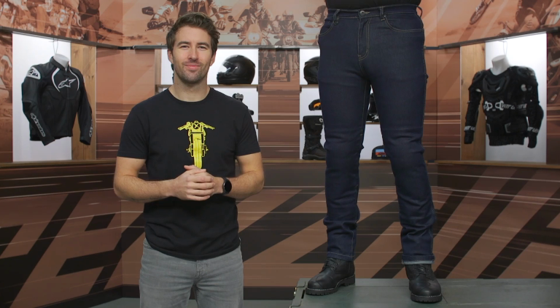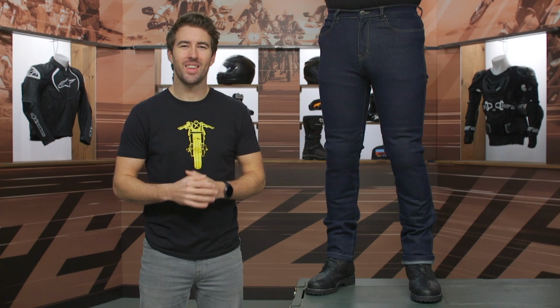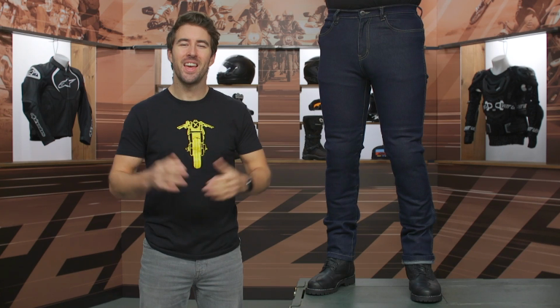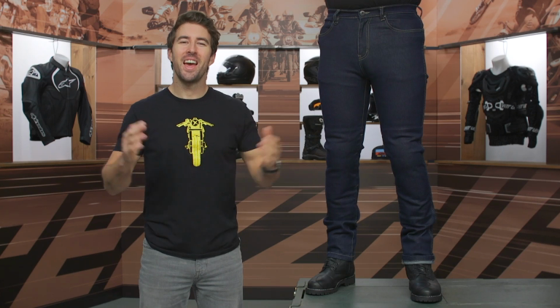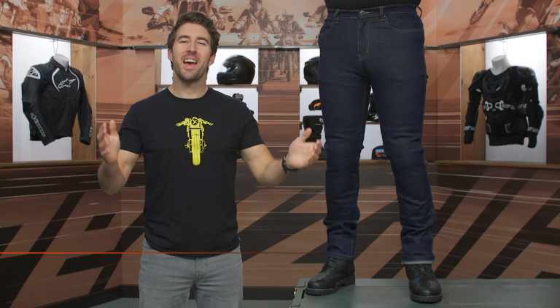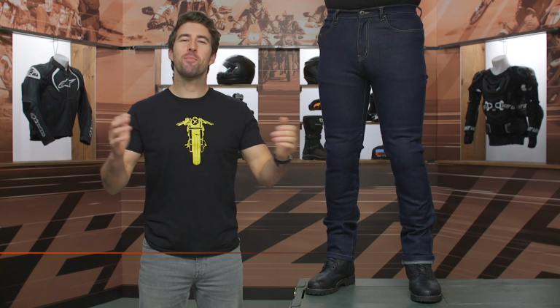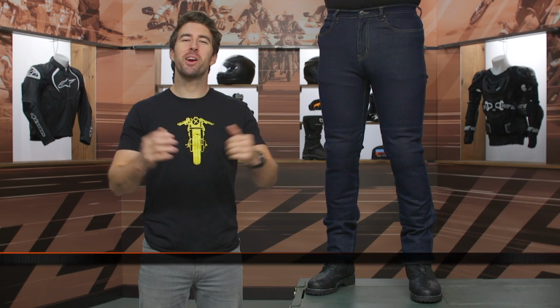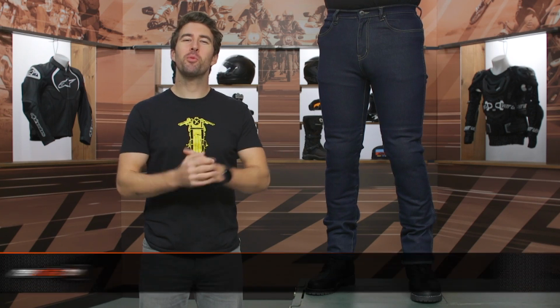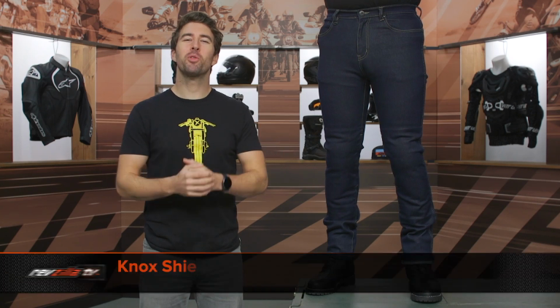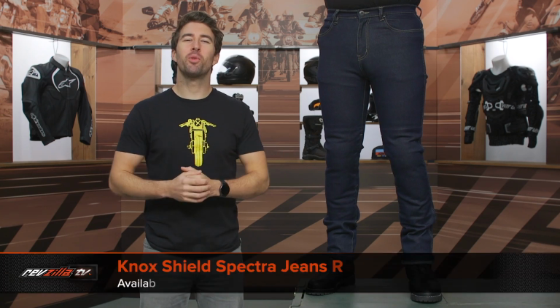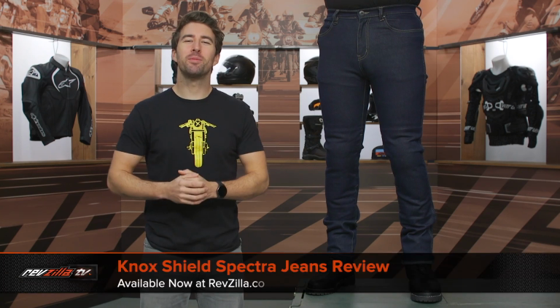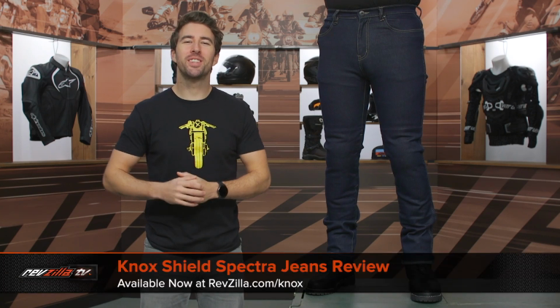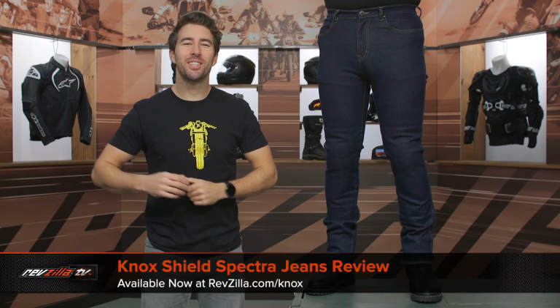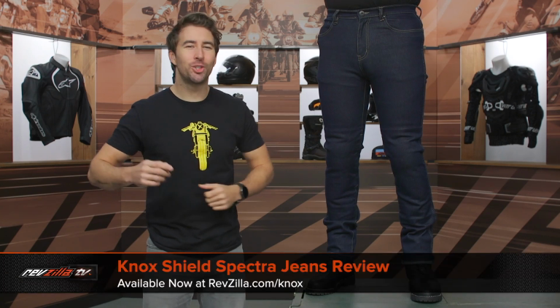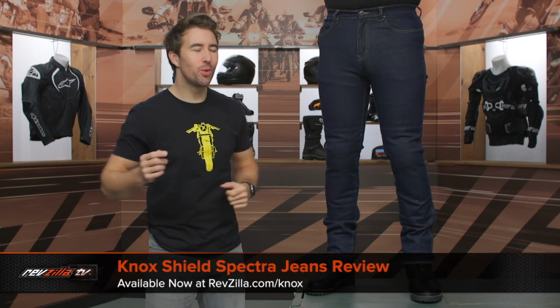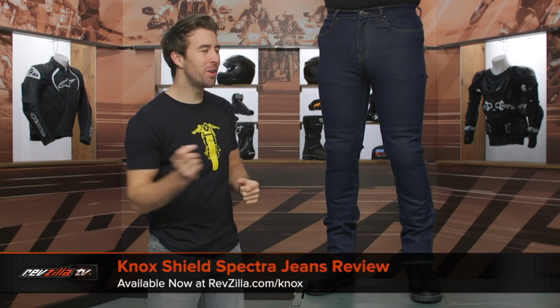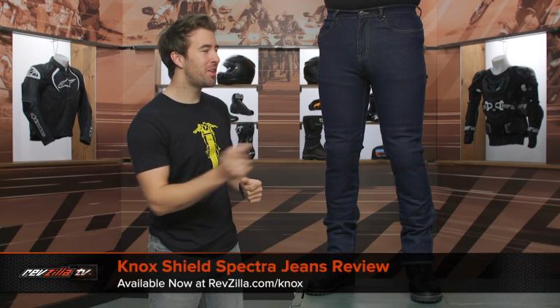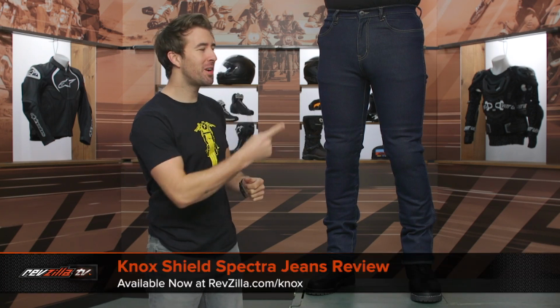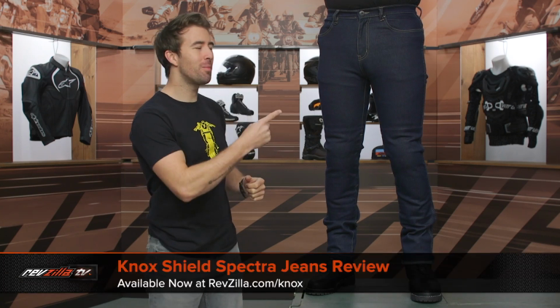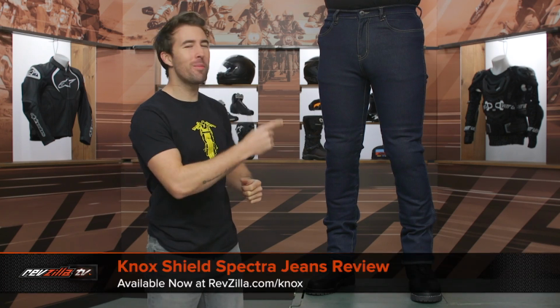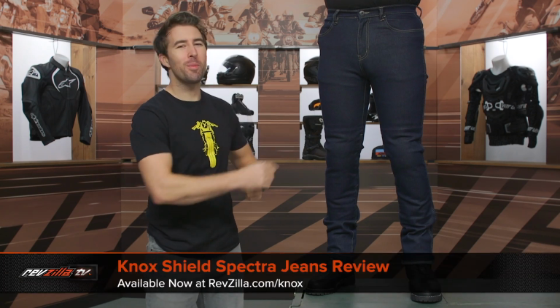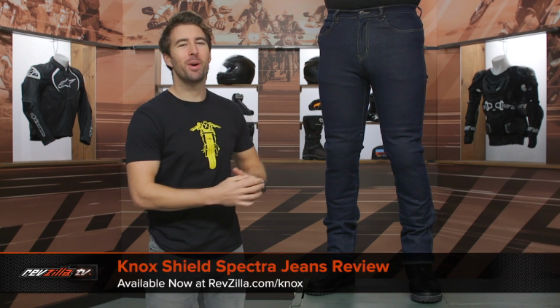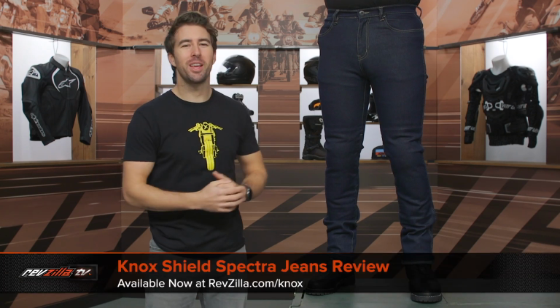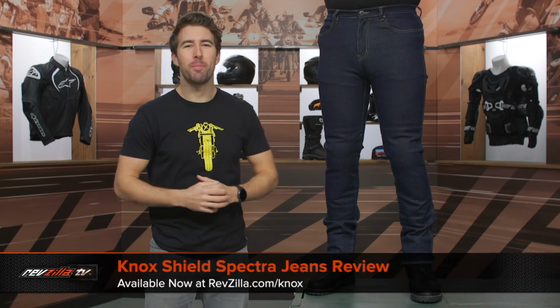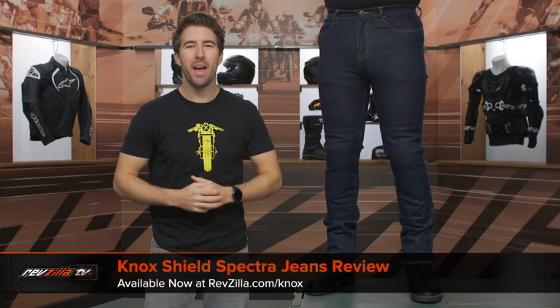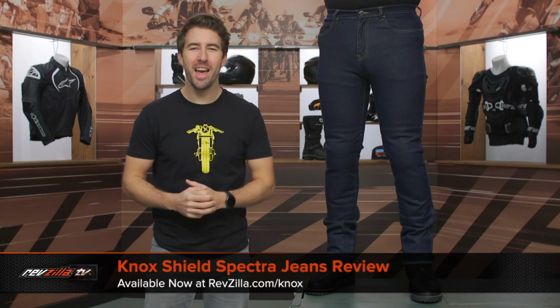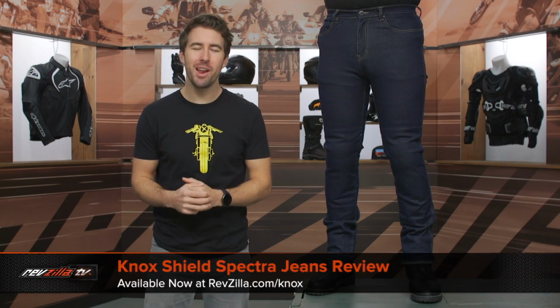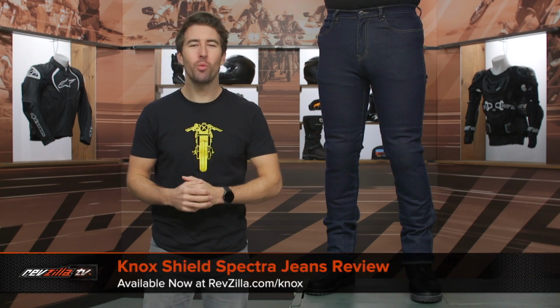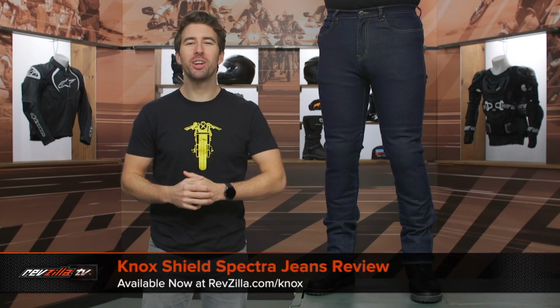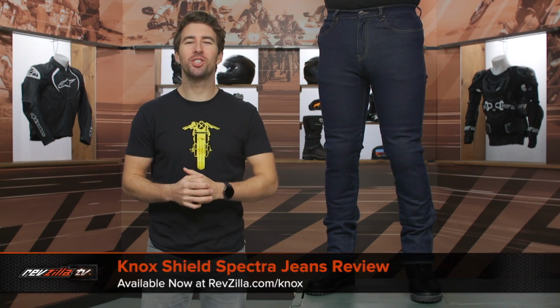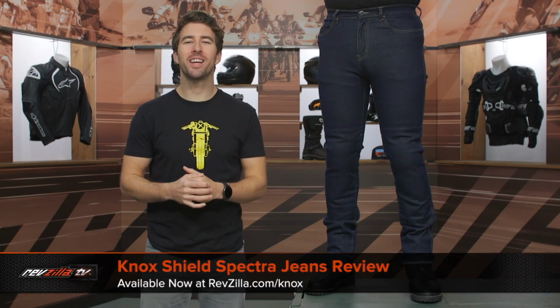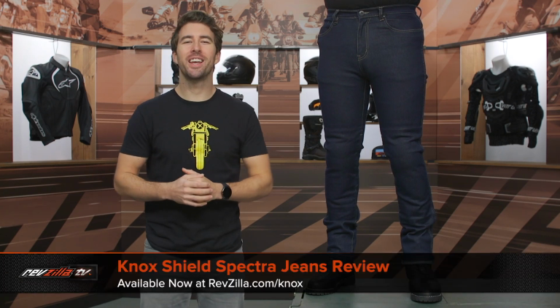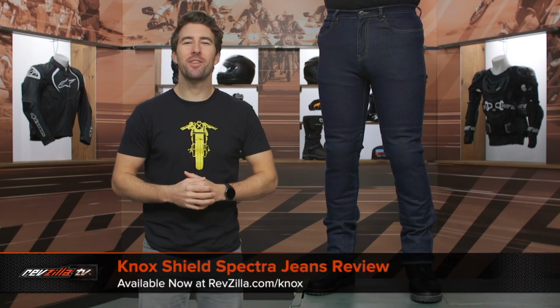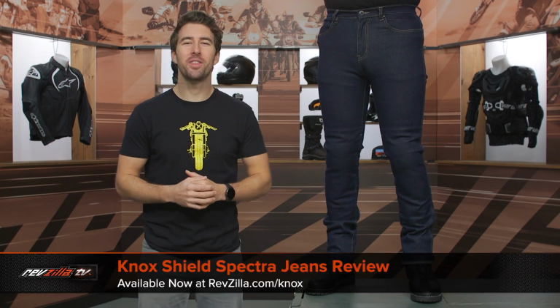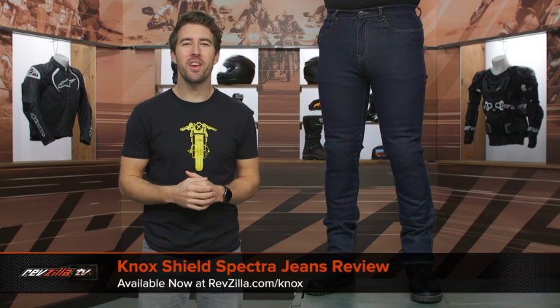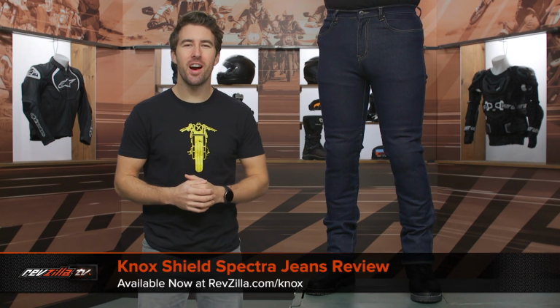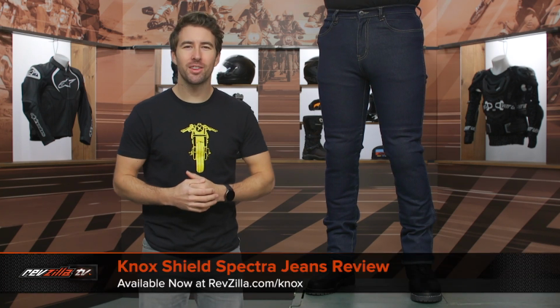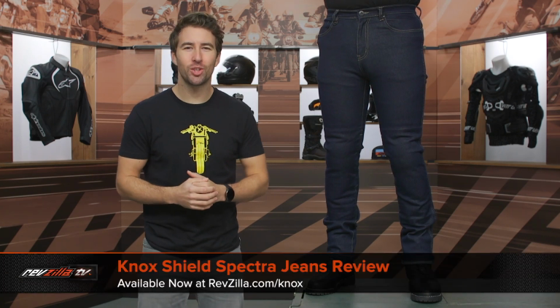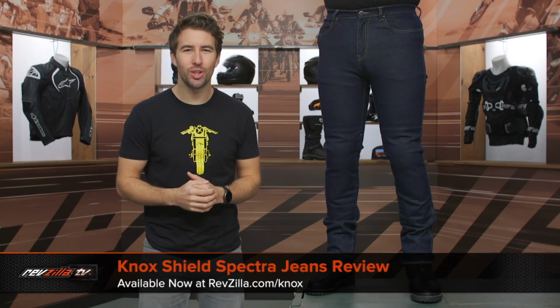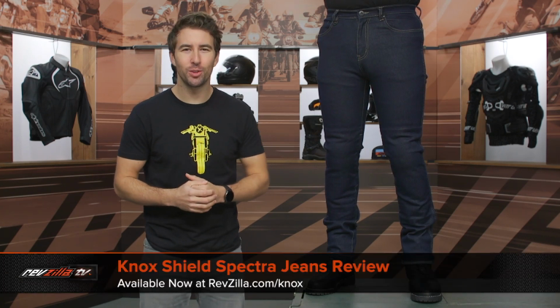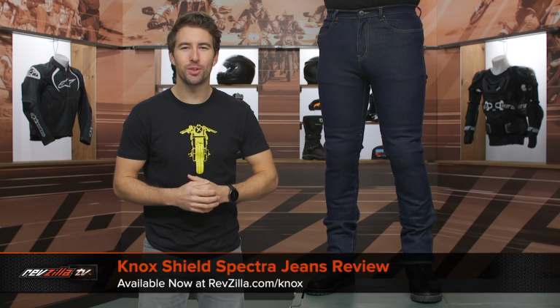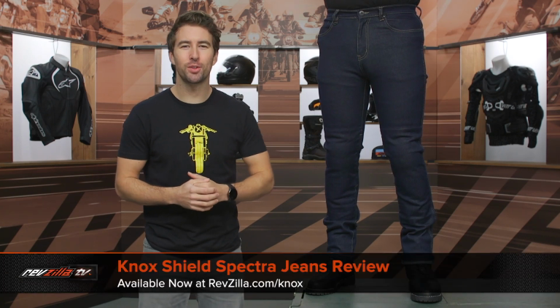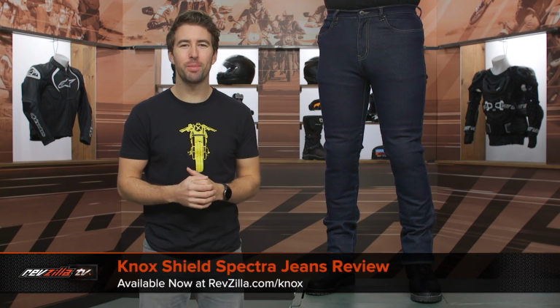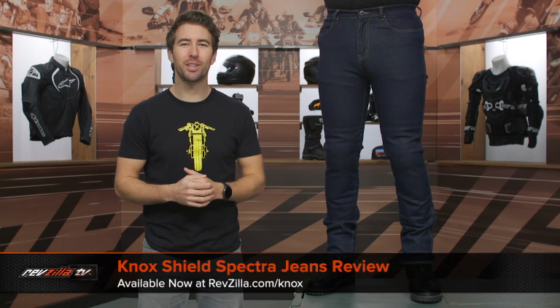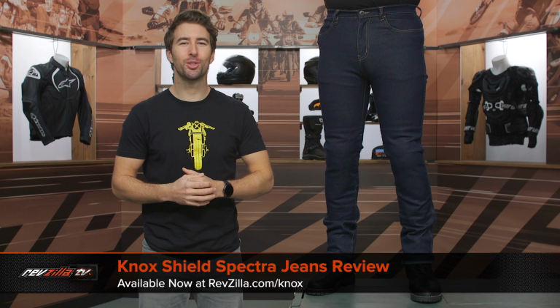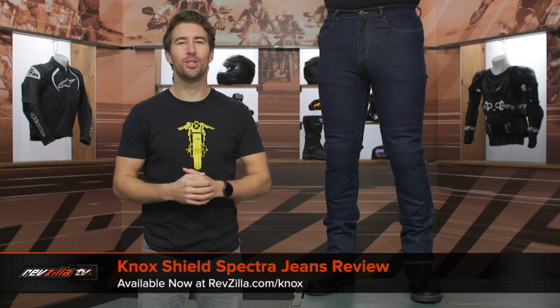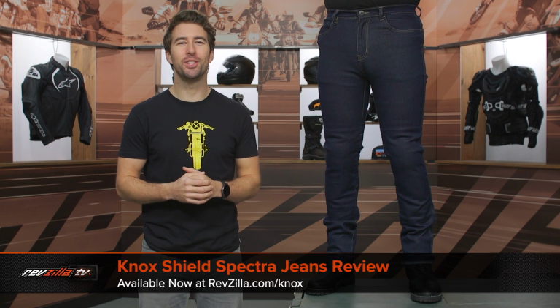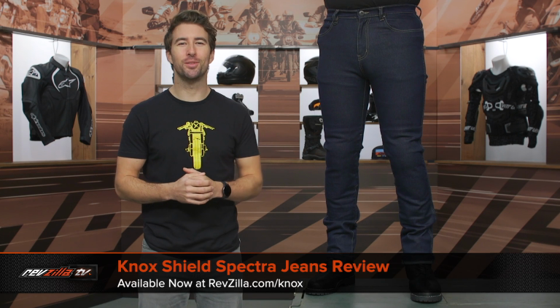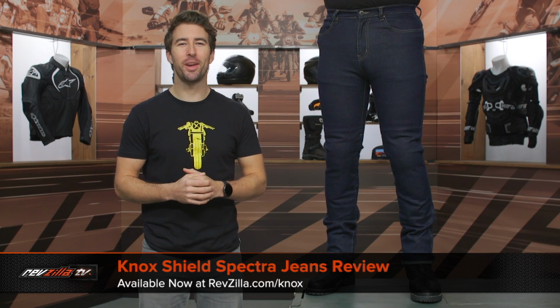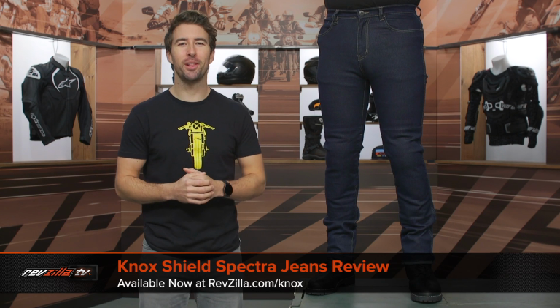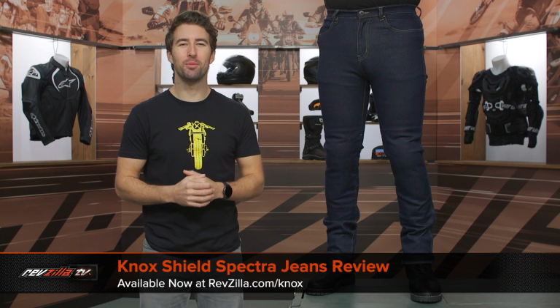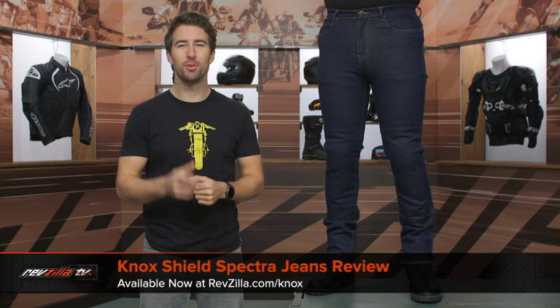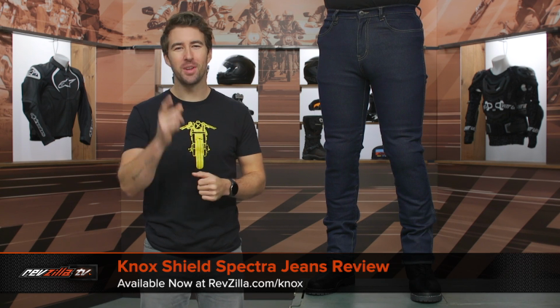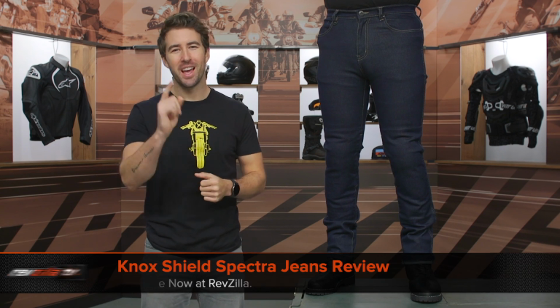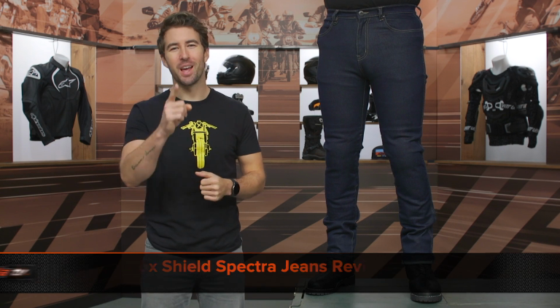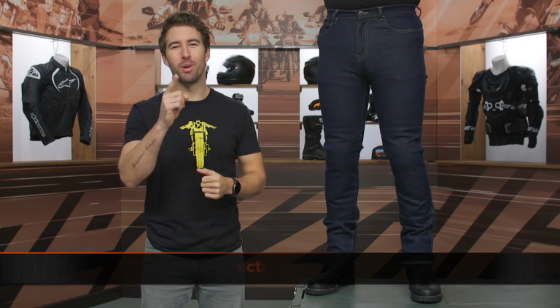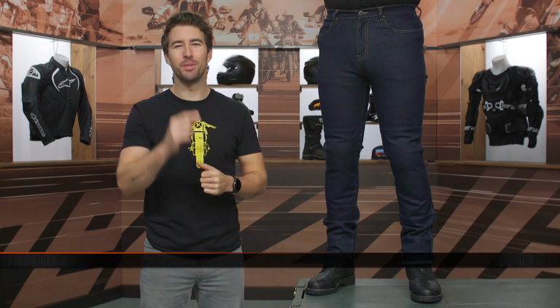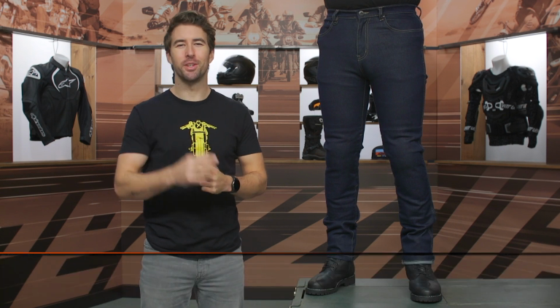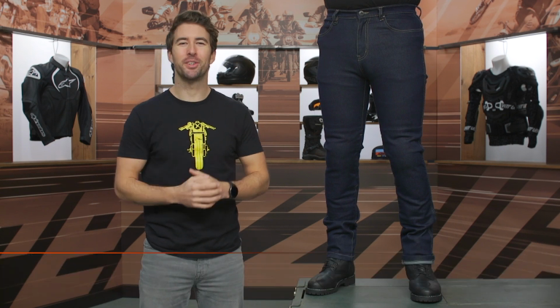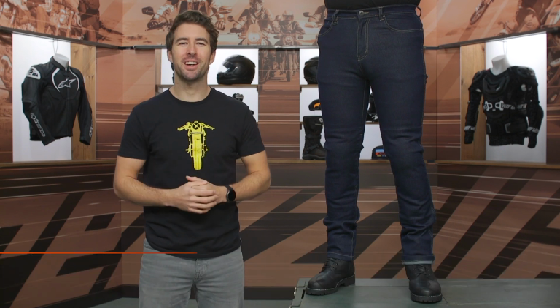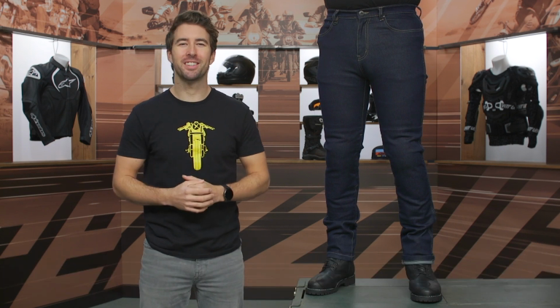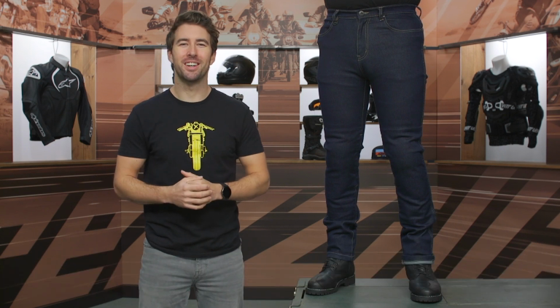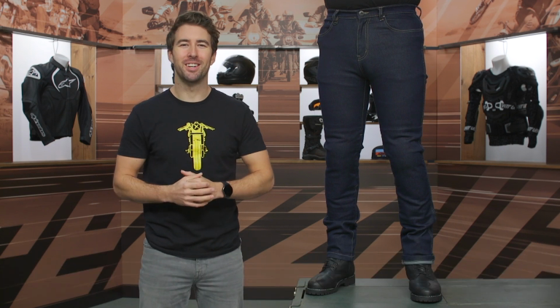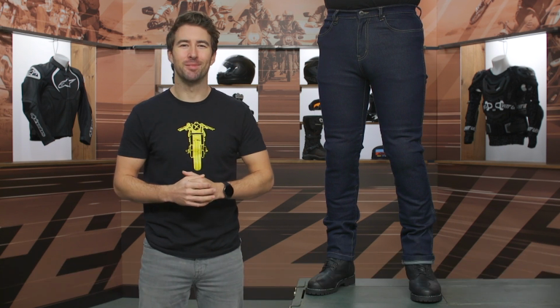Hey, I'm Brandon with RevZilla, joined here by my buddy Pat, and we are checking out the Knox Shield Spectra jeans, available at RevZilla.com.